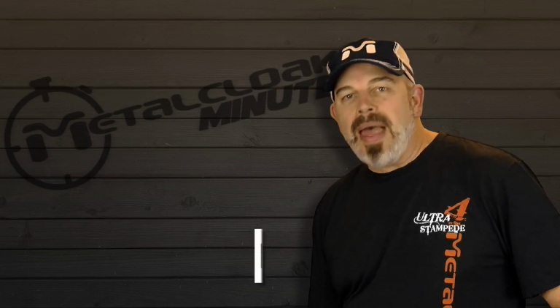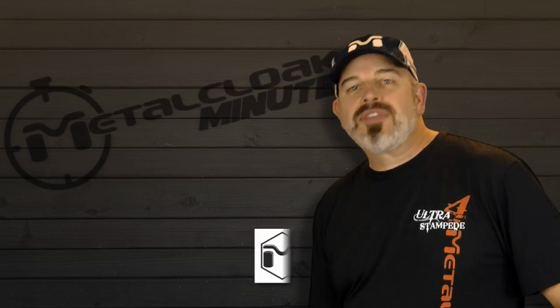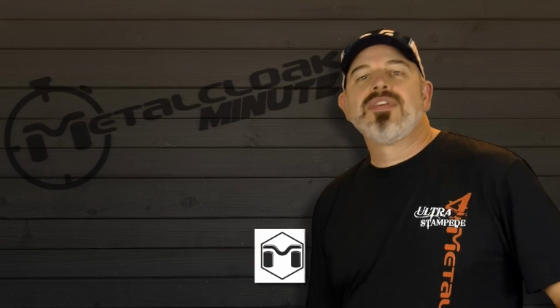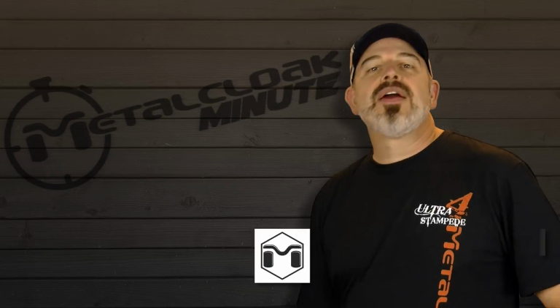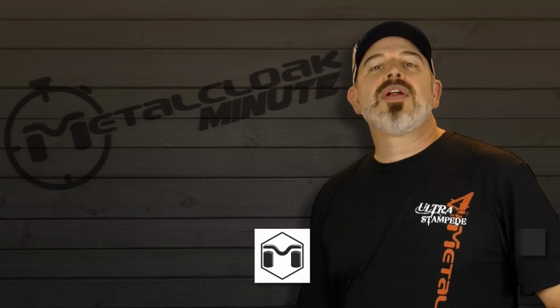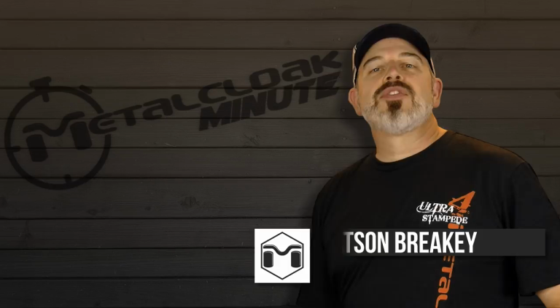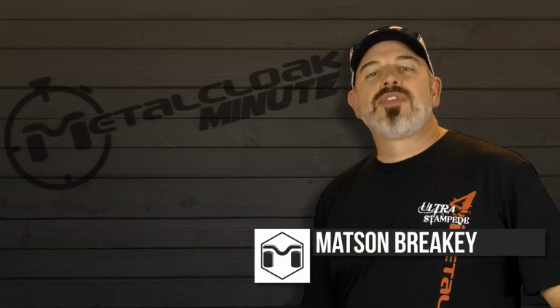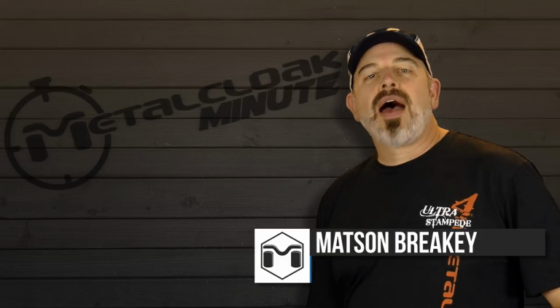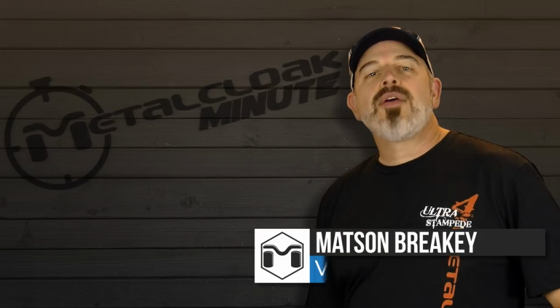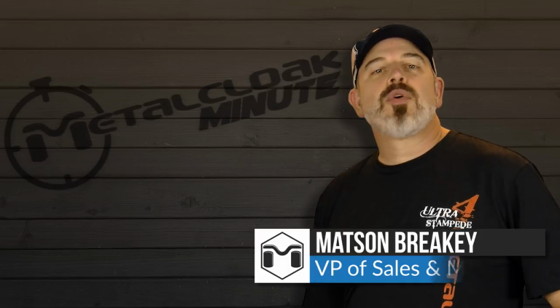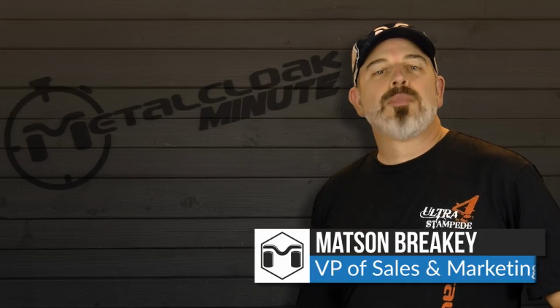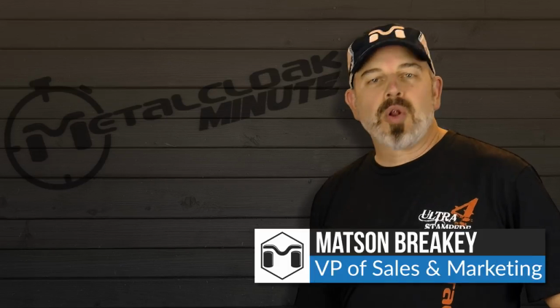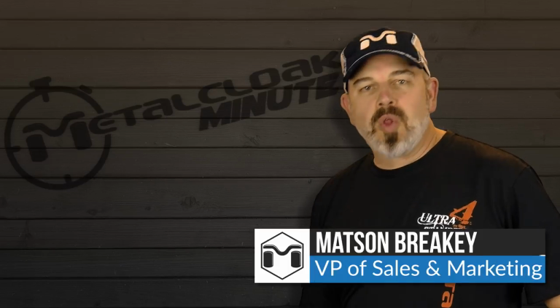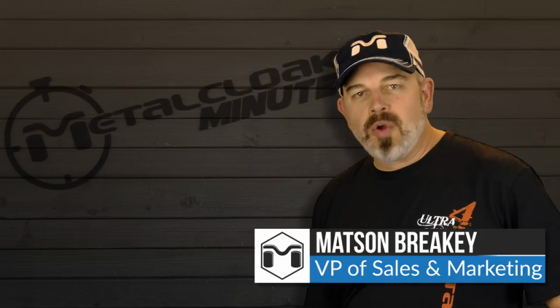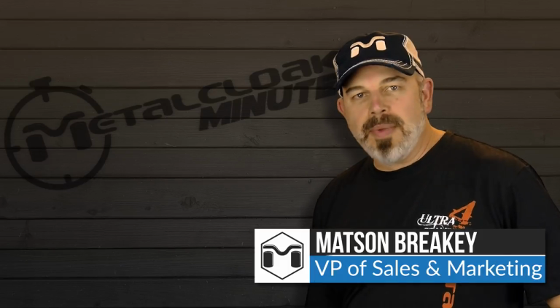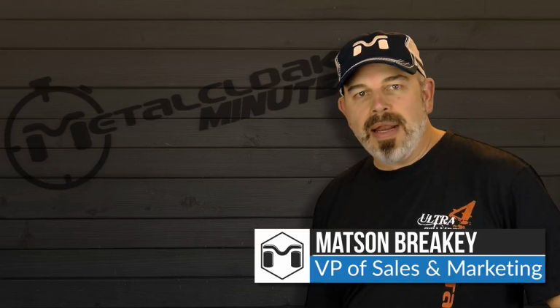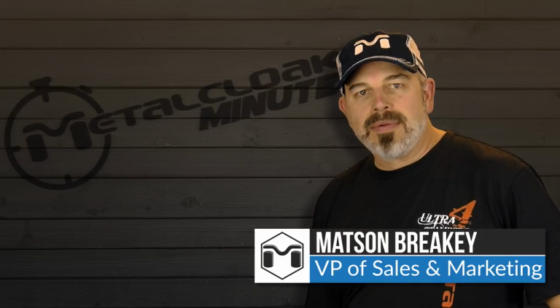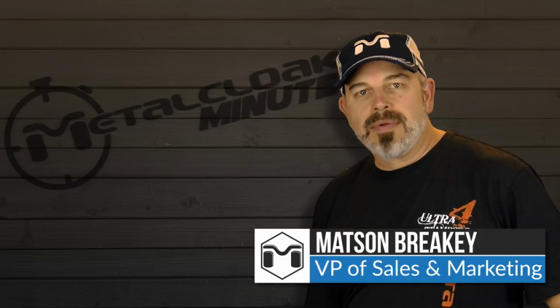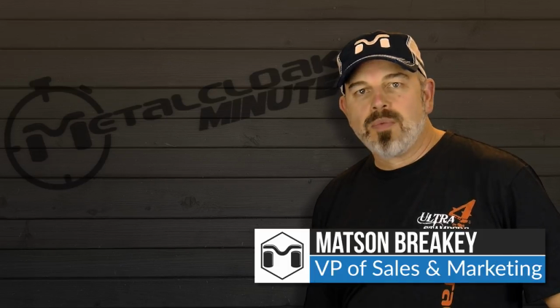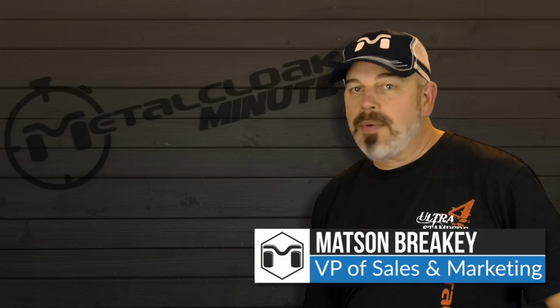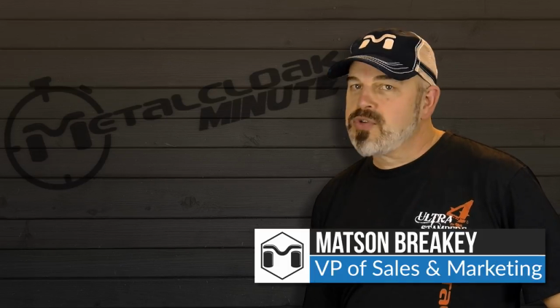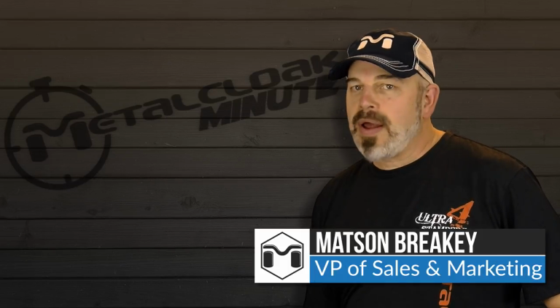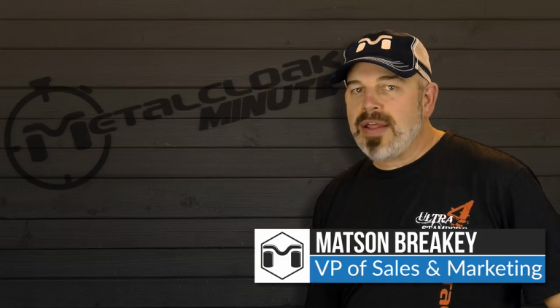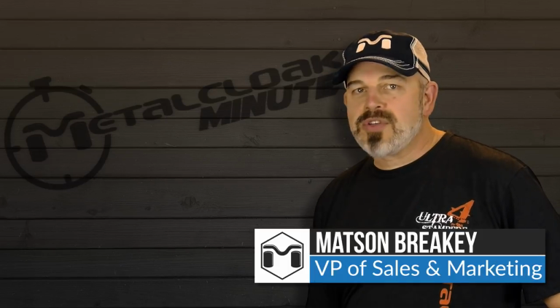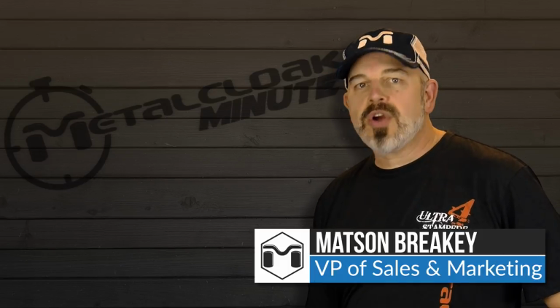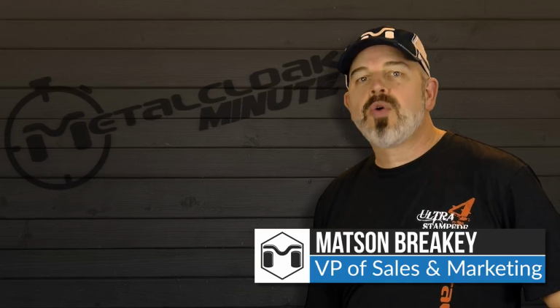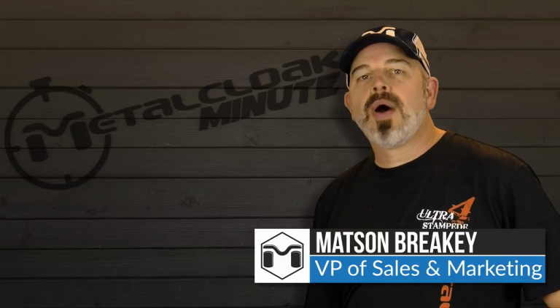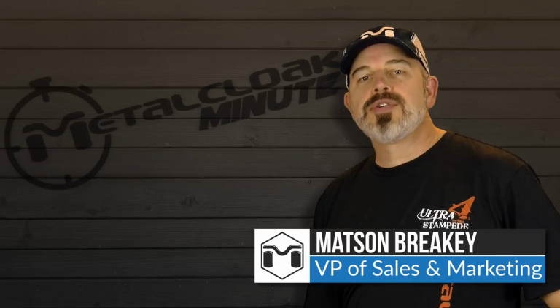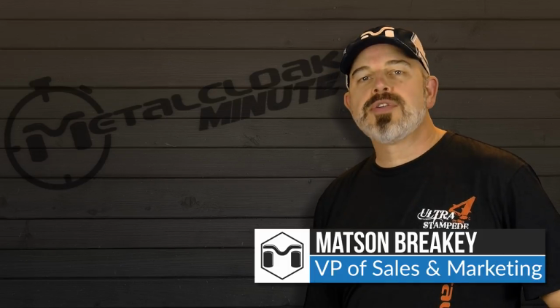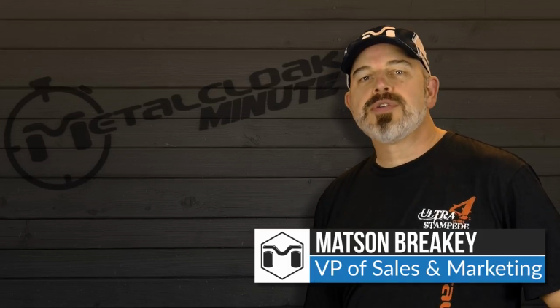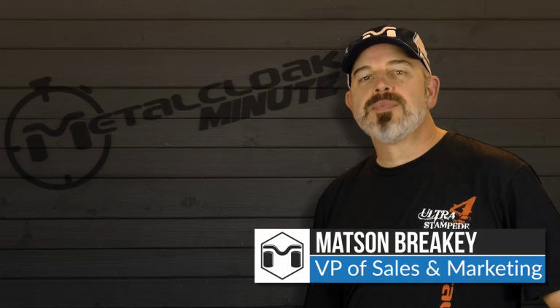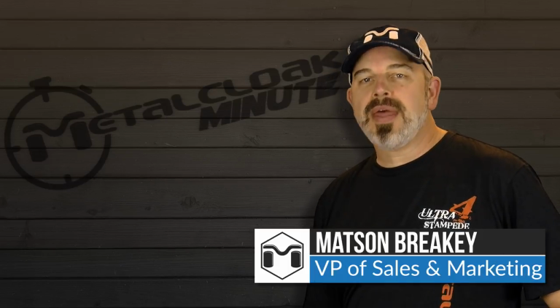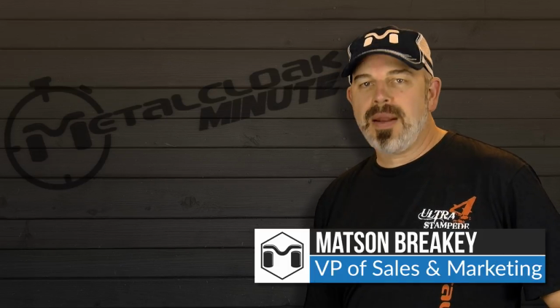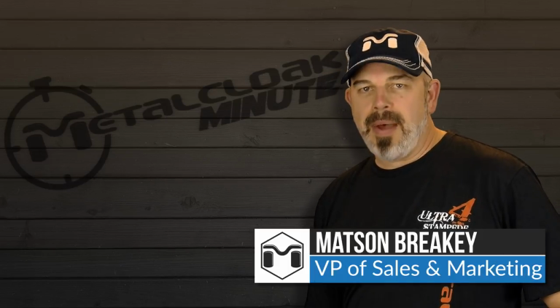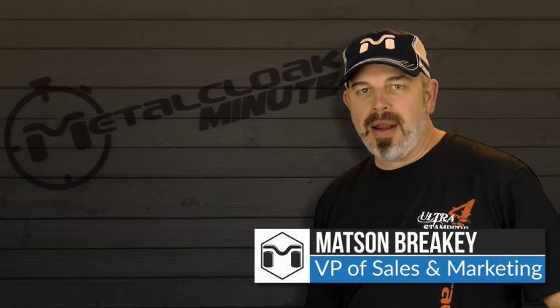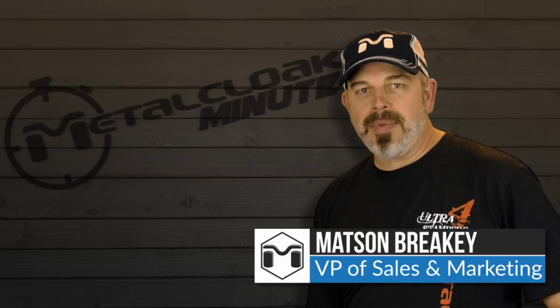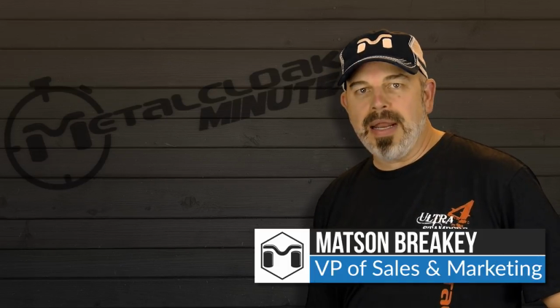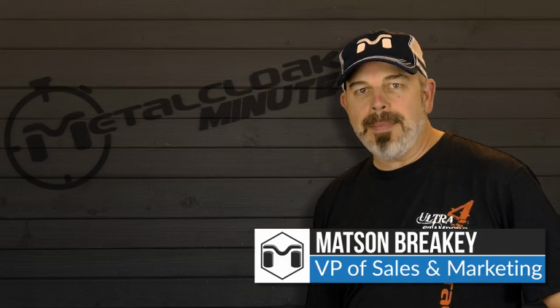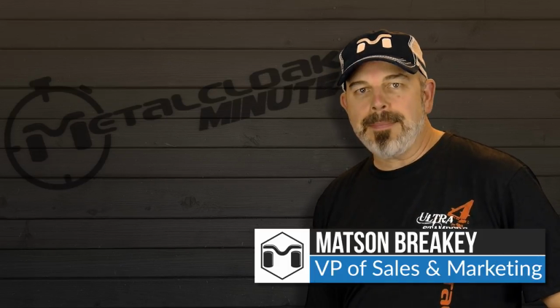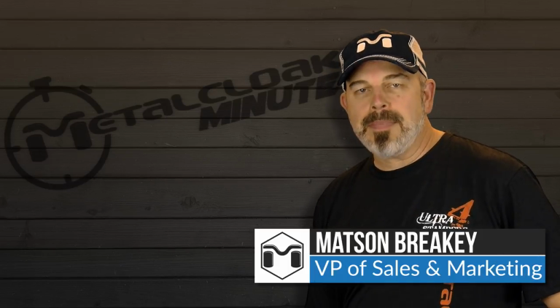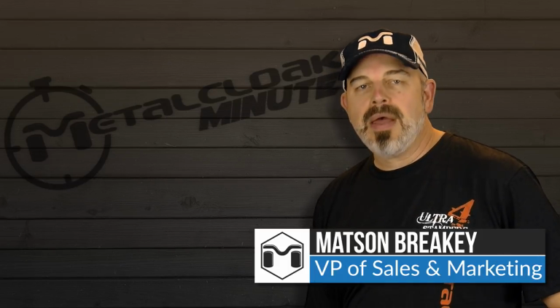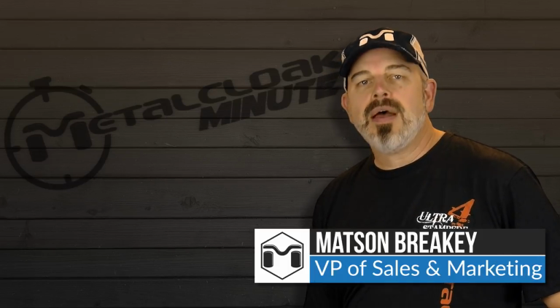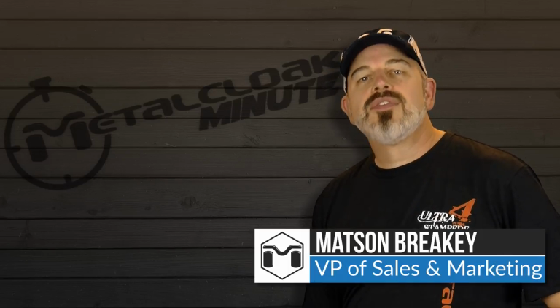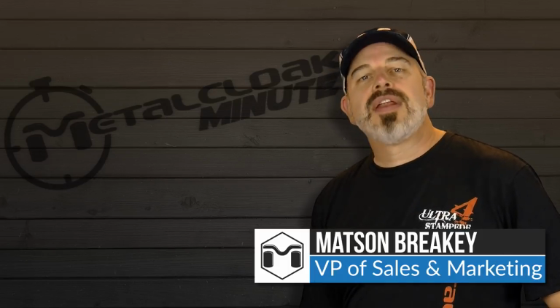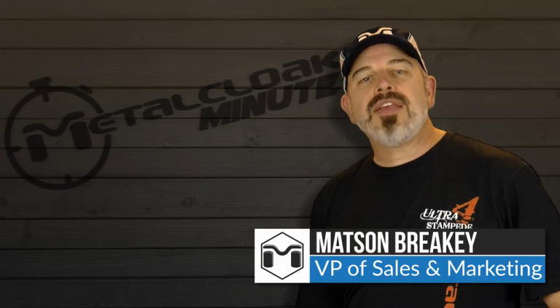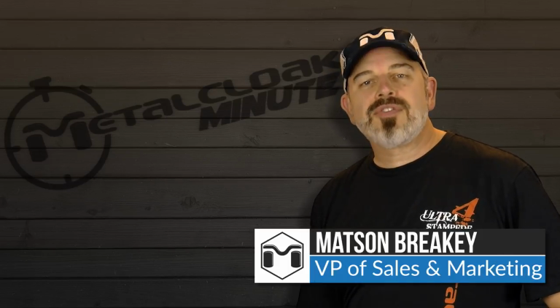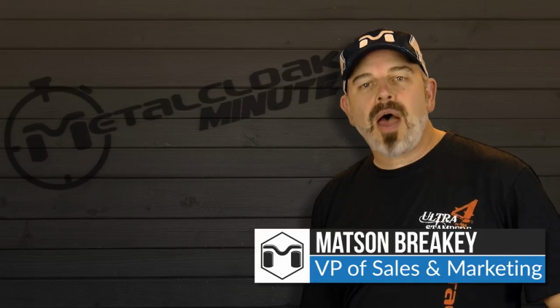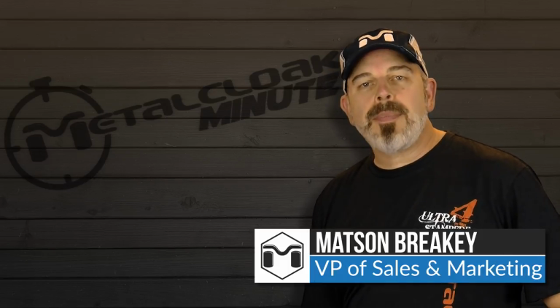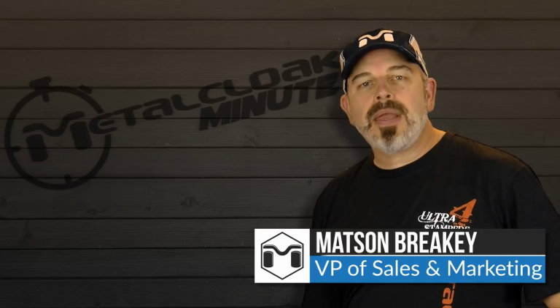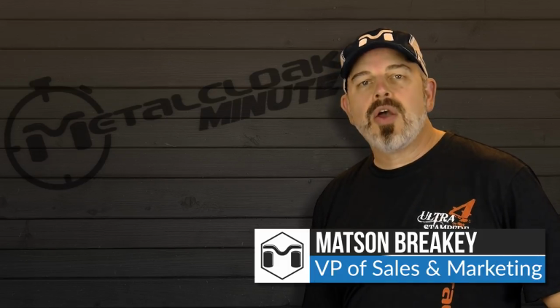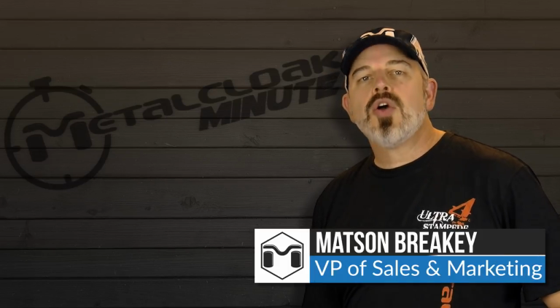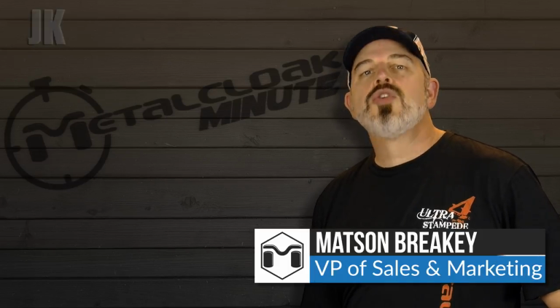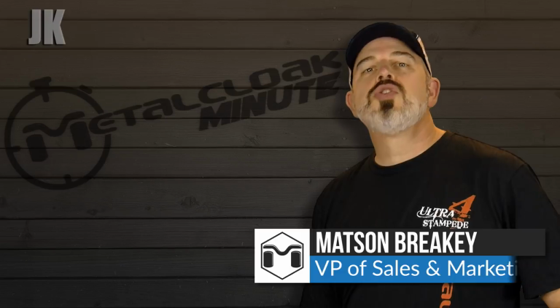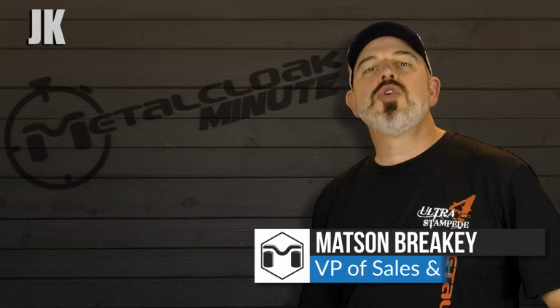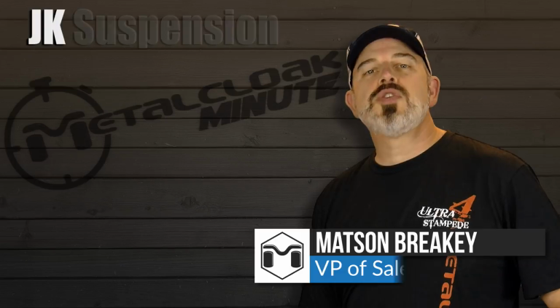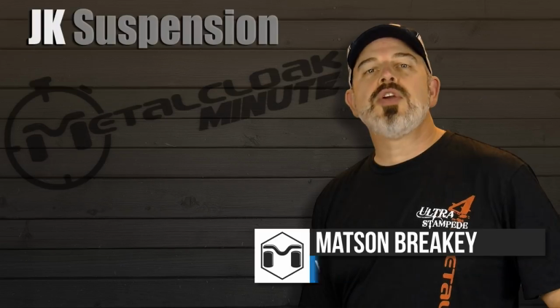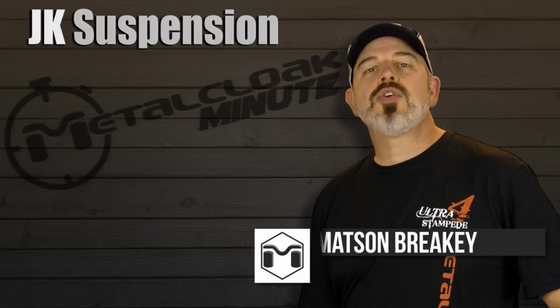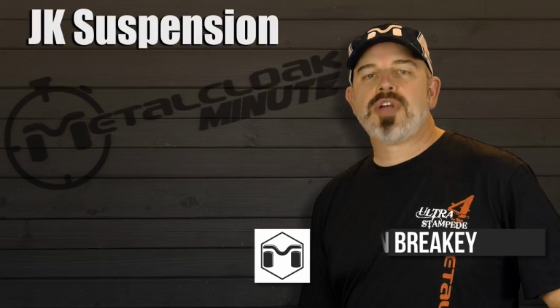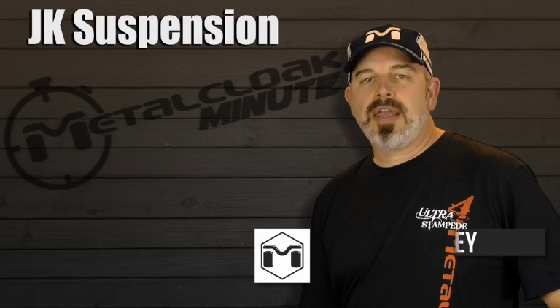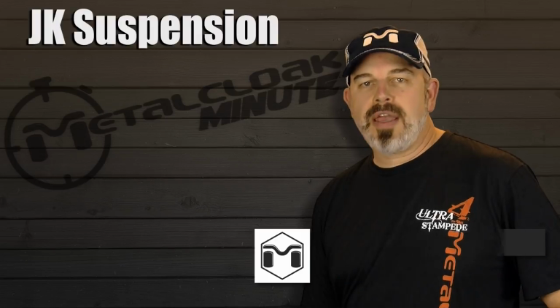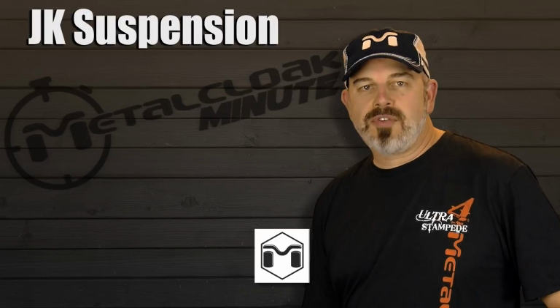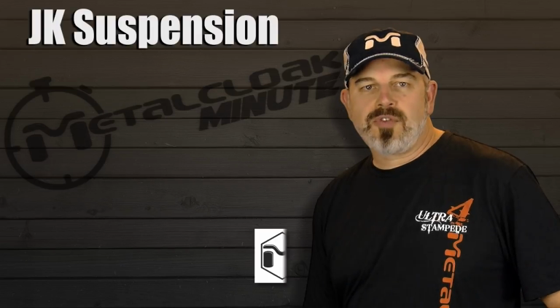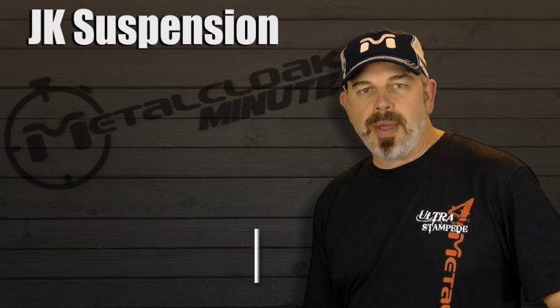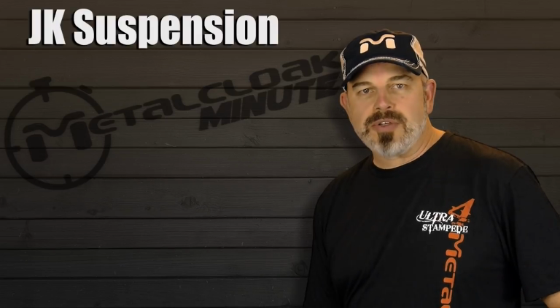Metson here, and it's time for Metal Cloak Minute, where we try to answer your questions in about a minute. Today's topic: choosing your JK suspension.